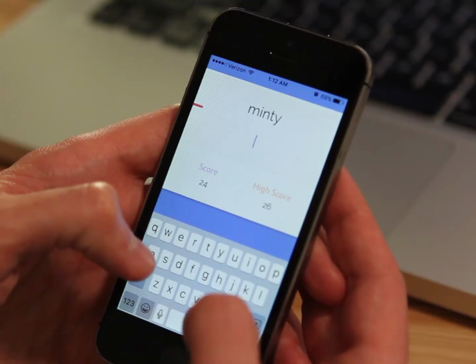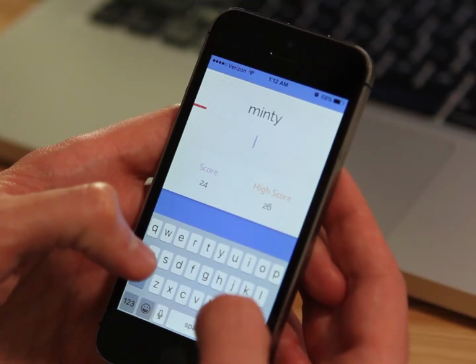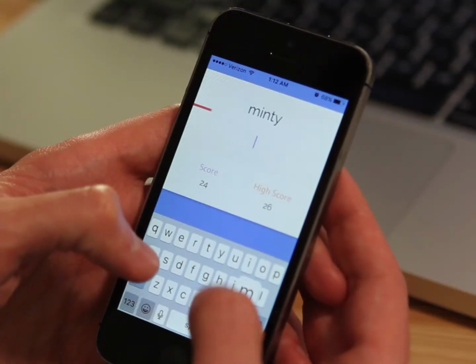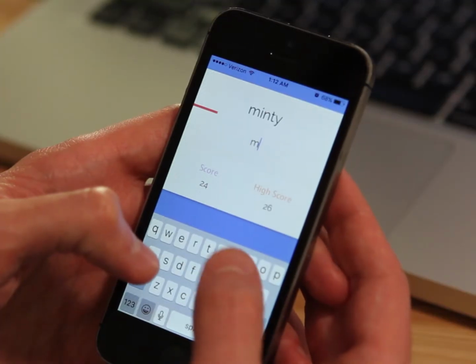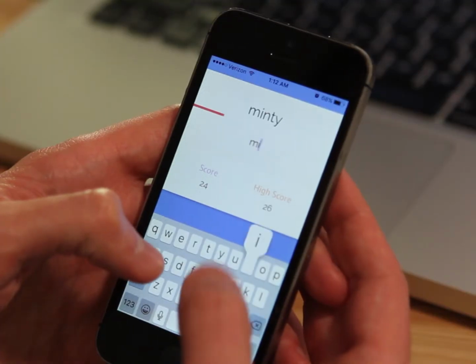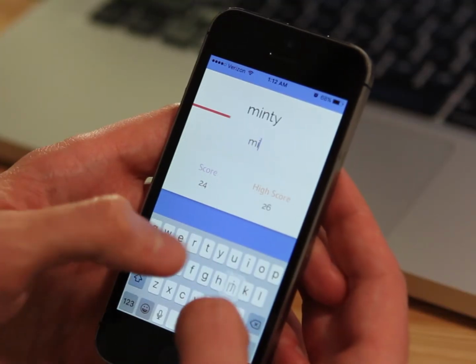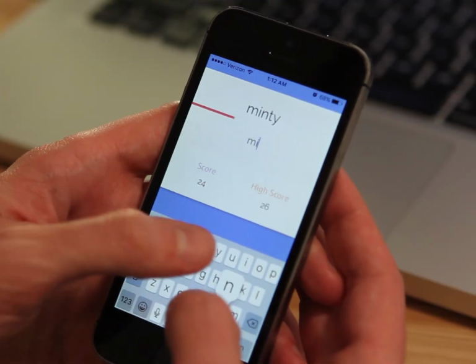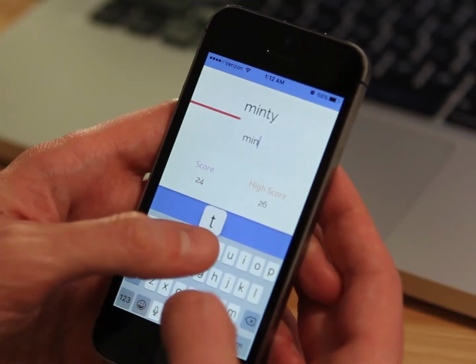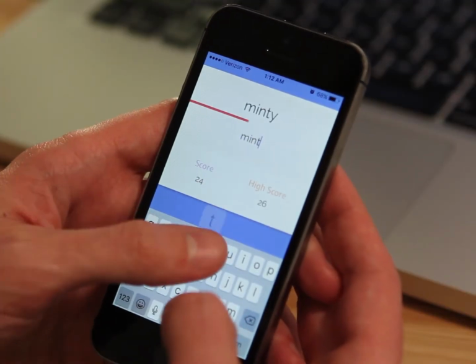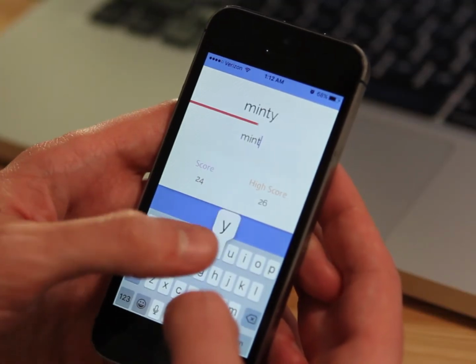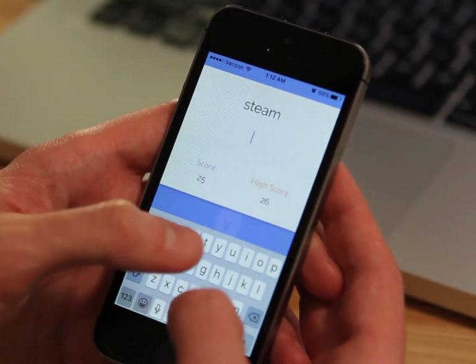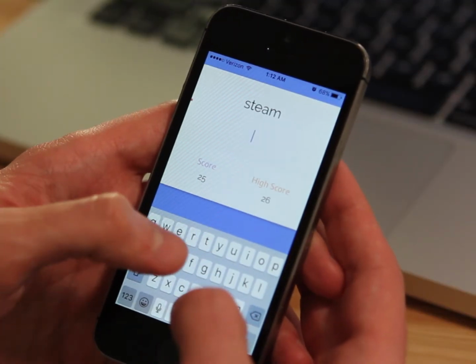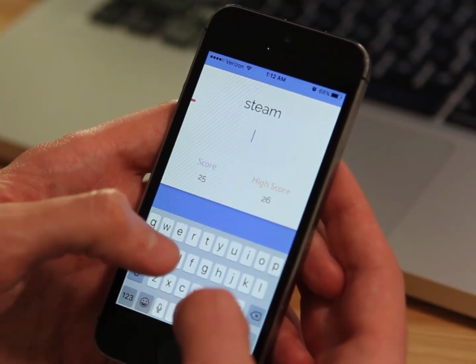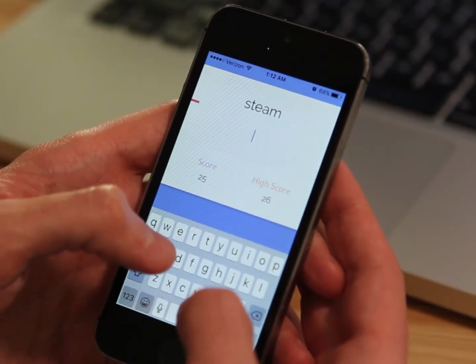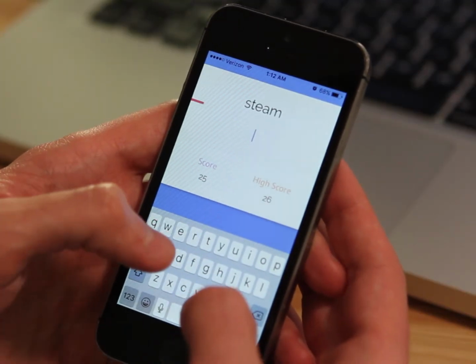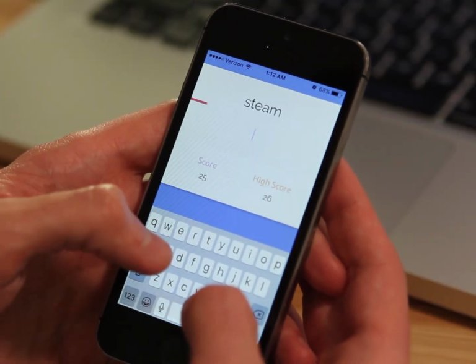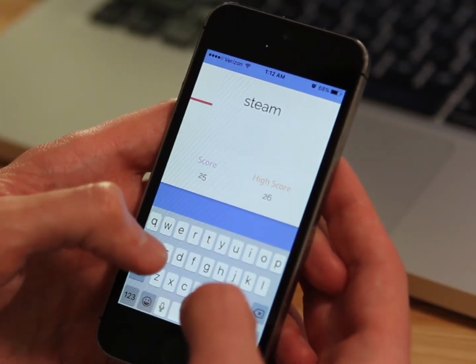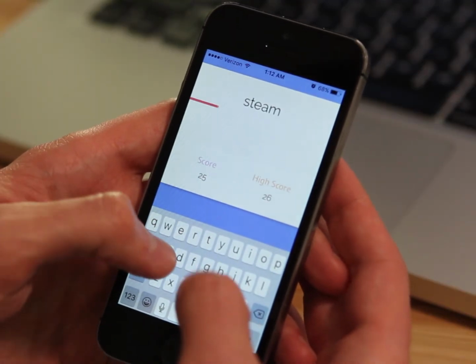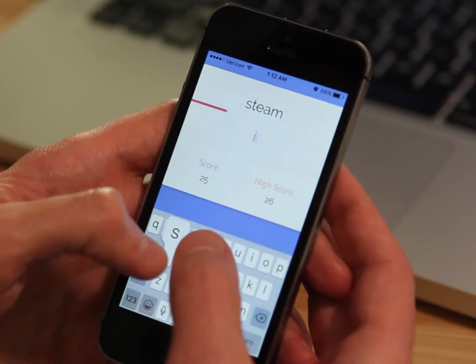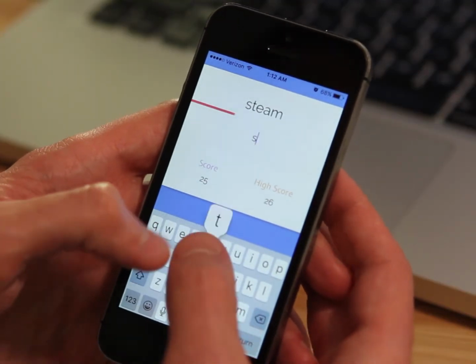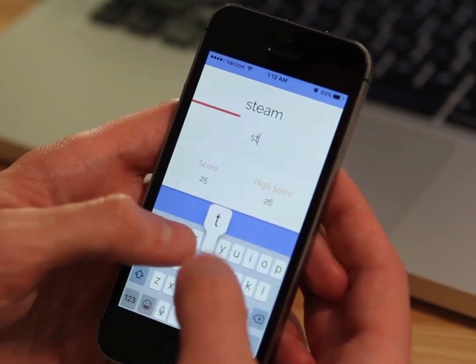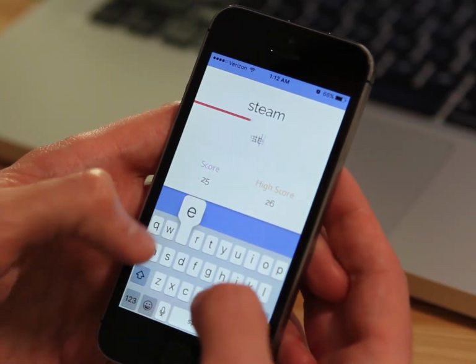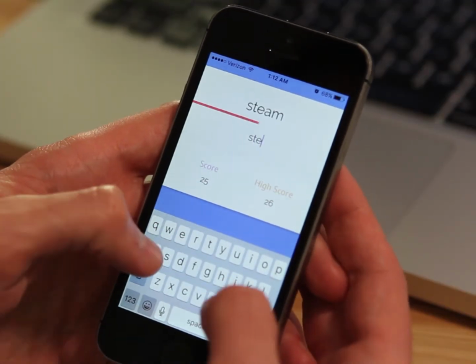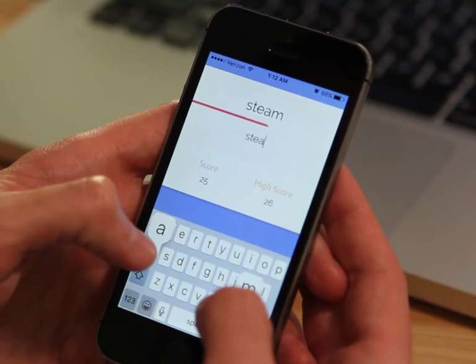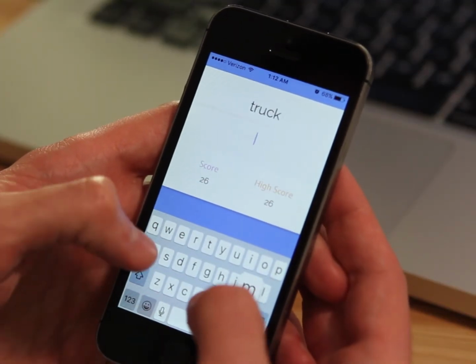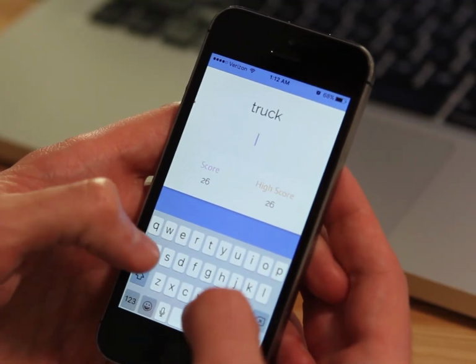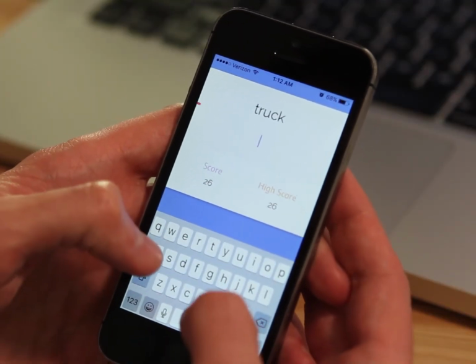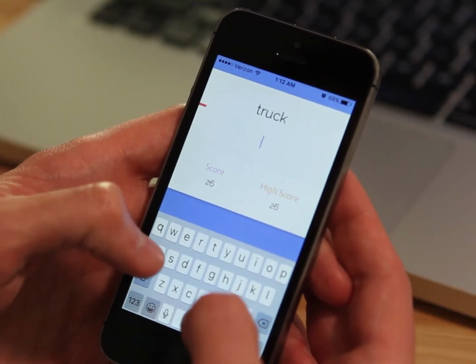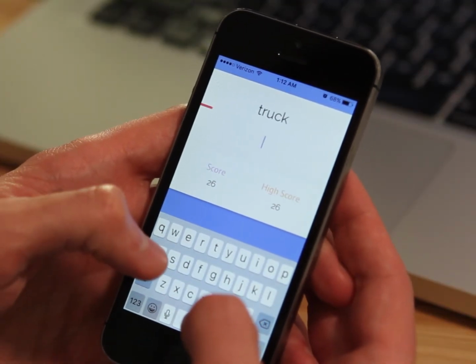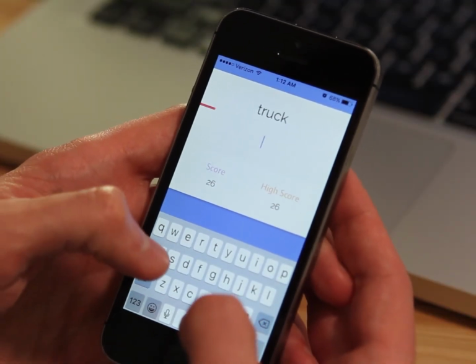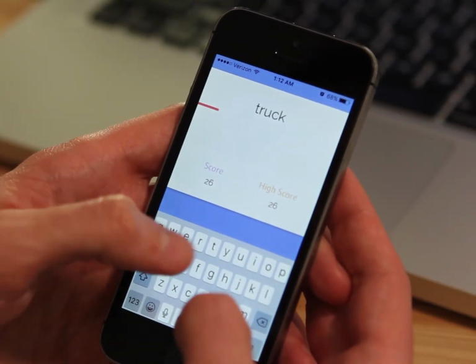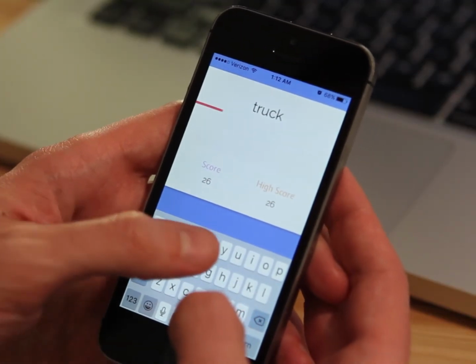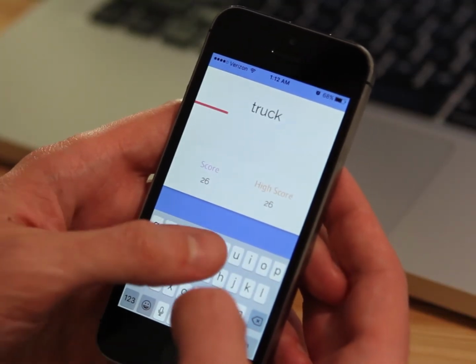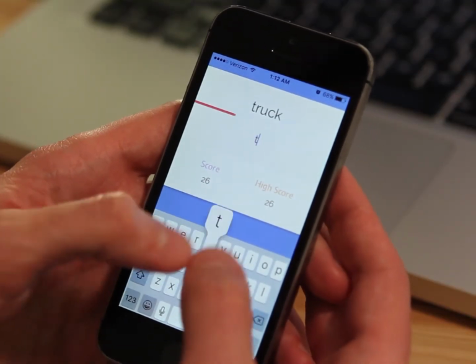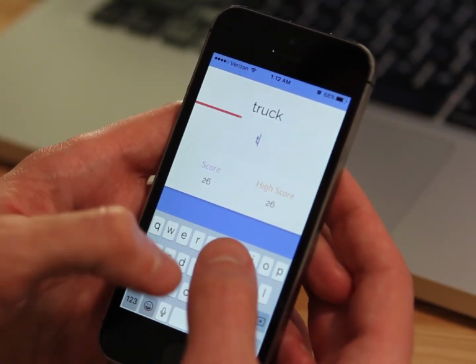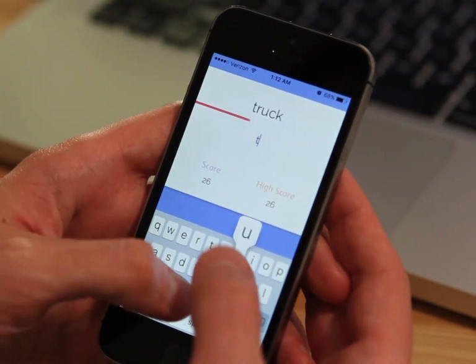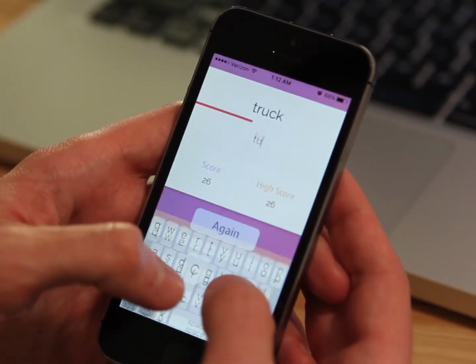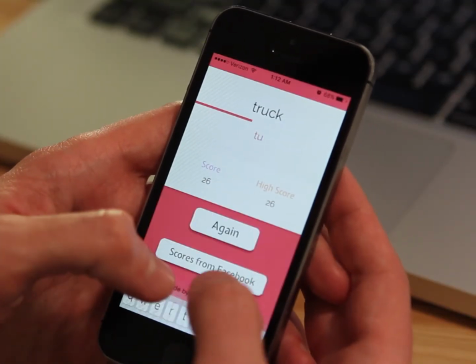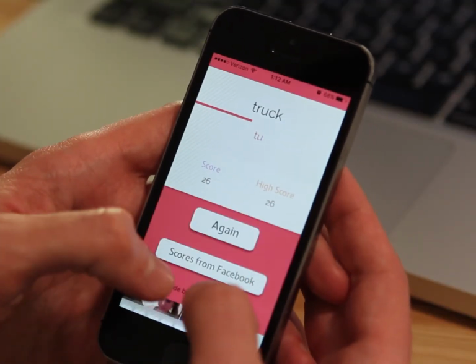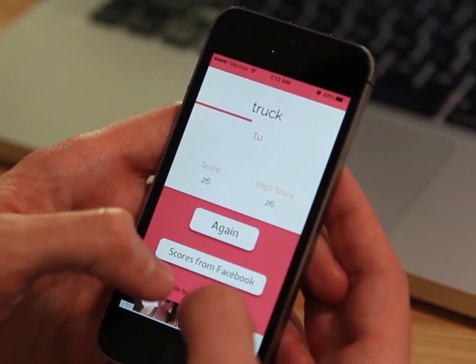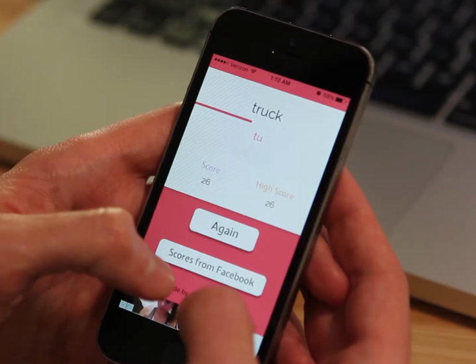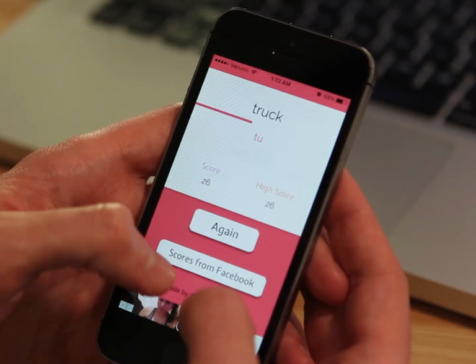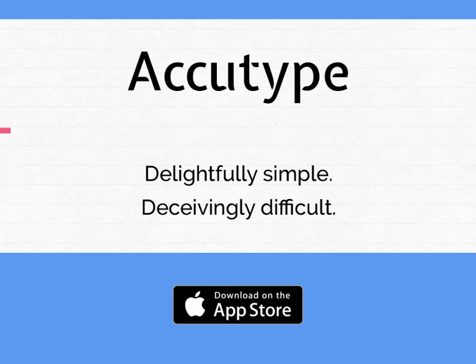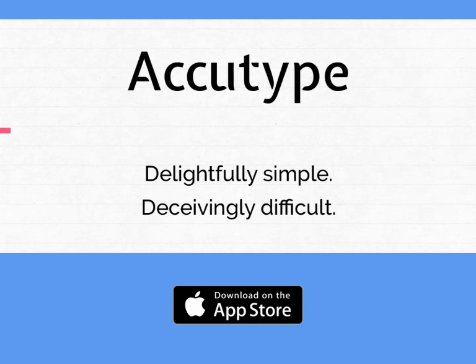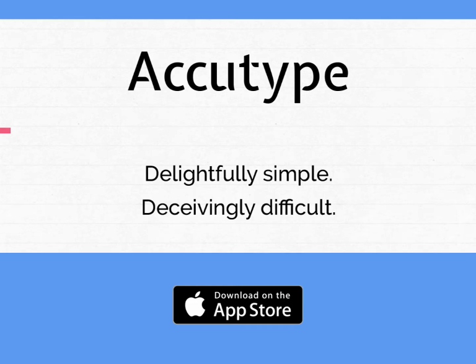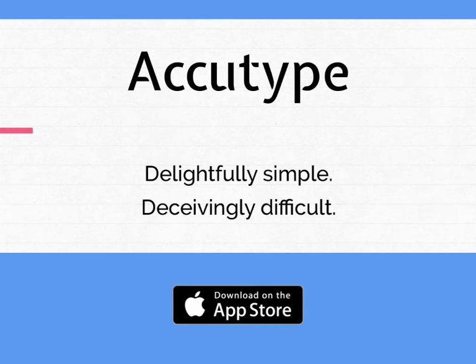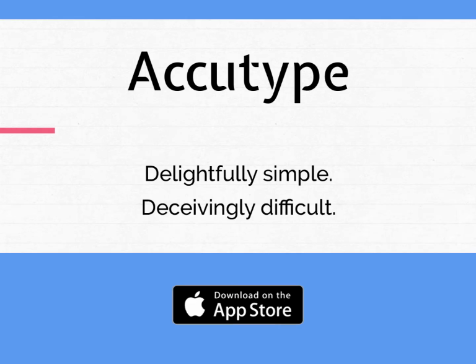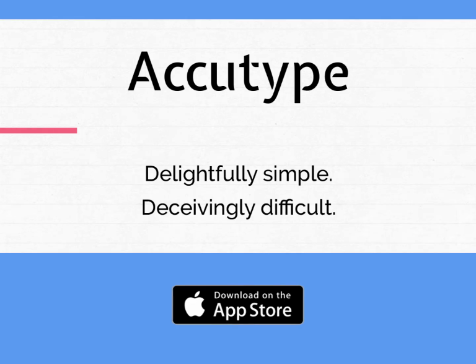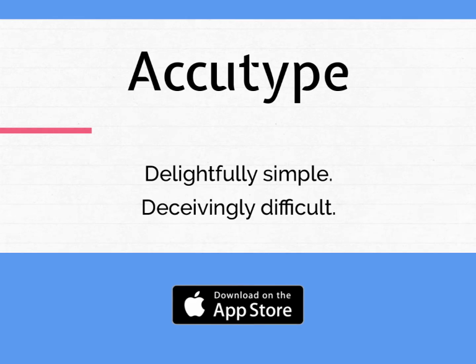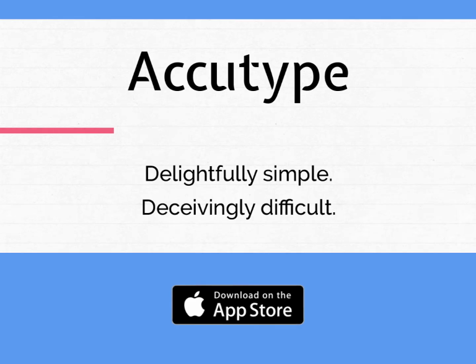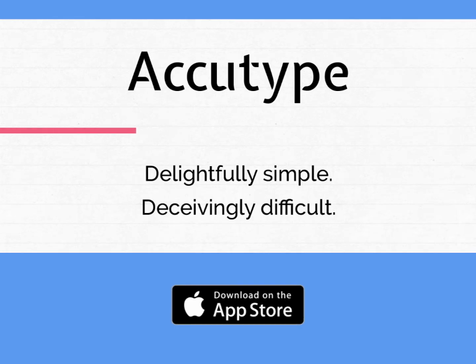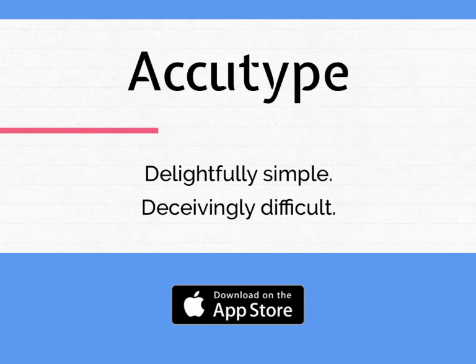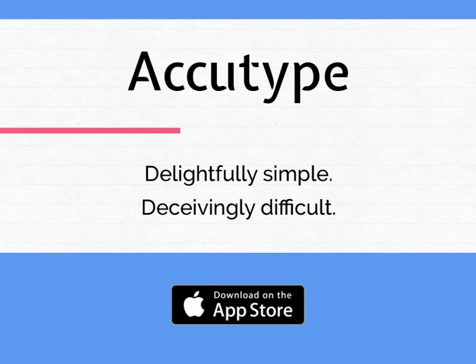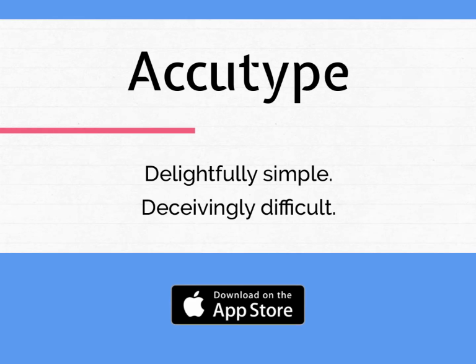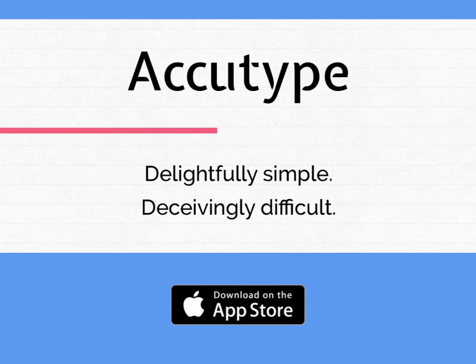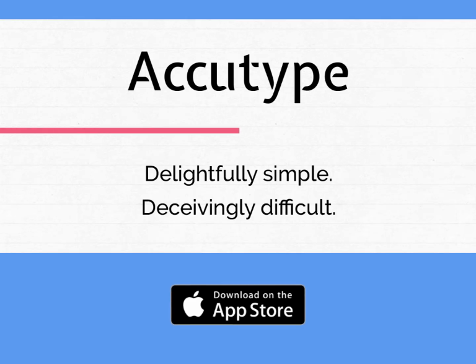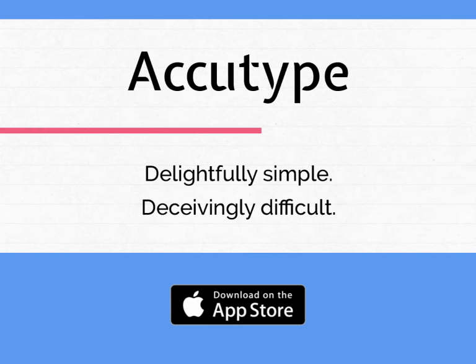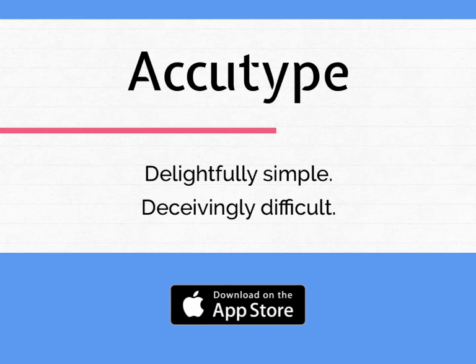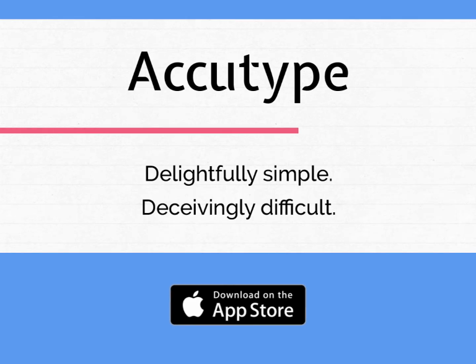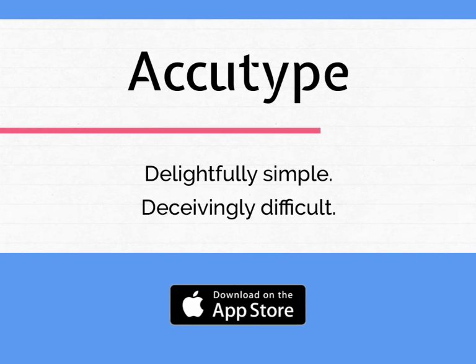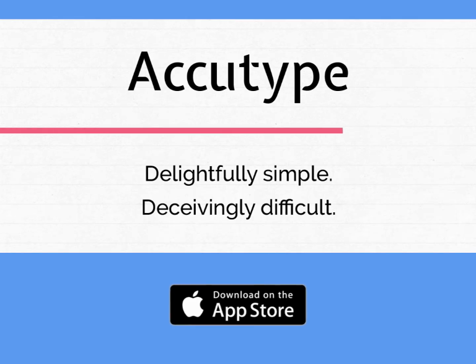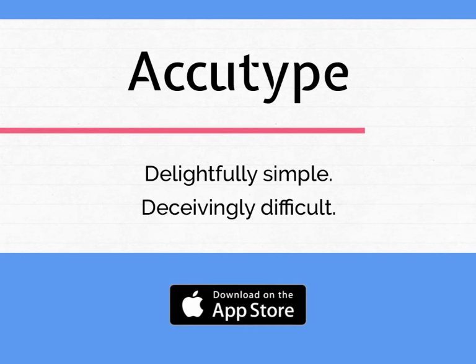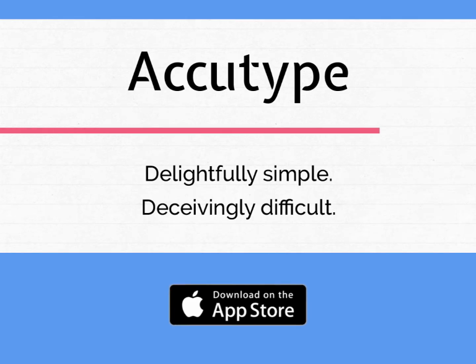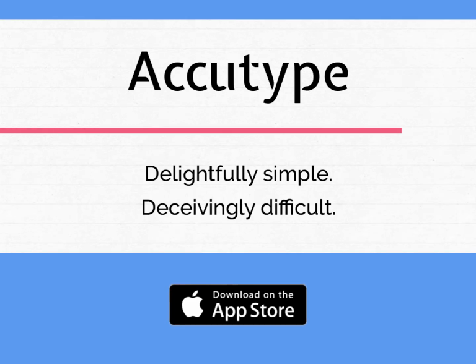Also check out my app AccuType on the App Store. It's fast, it's fun, and it's Facebook ready. You can download it today on the Apple App Store.